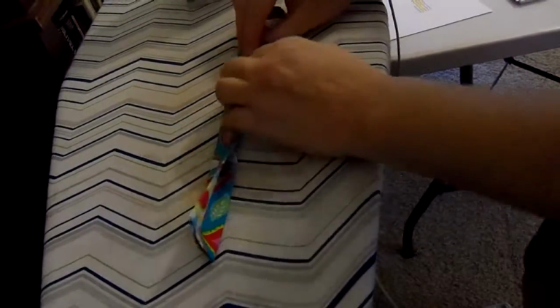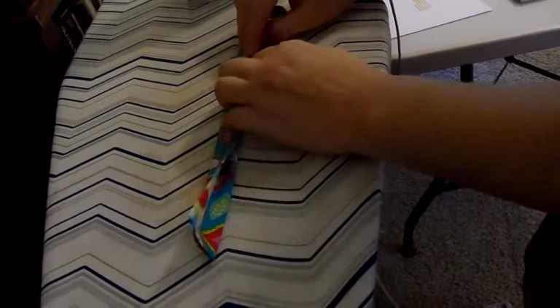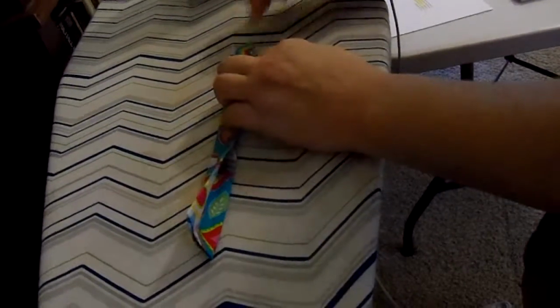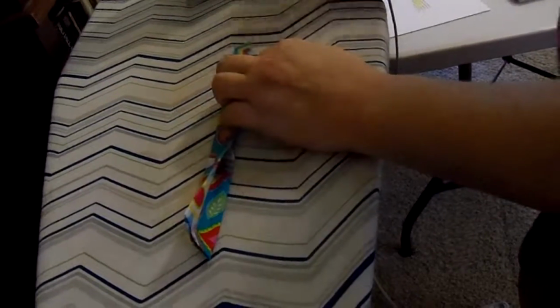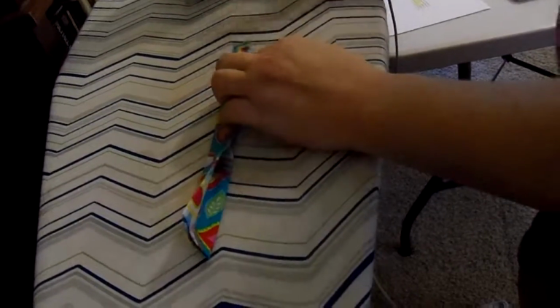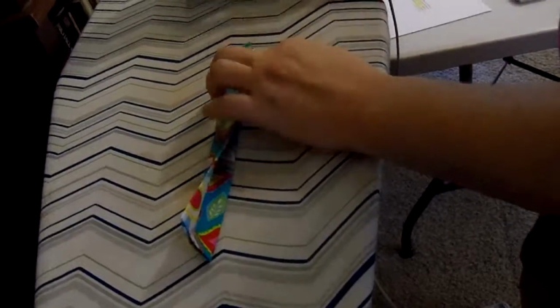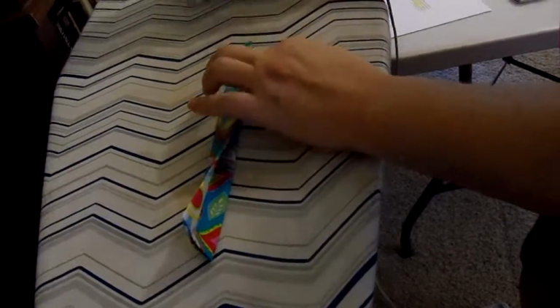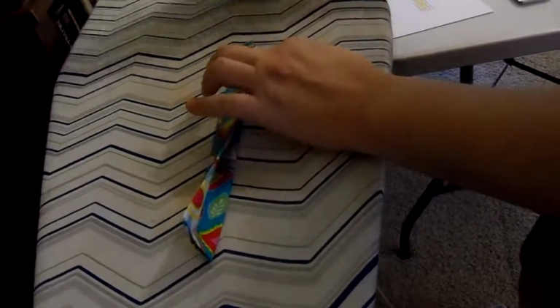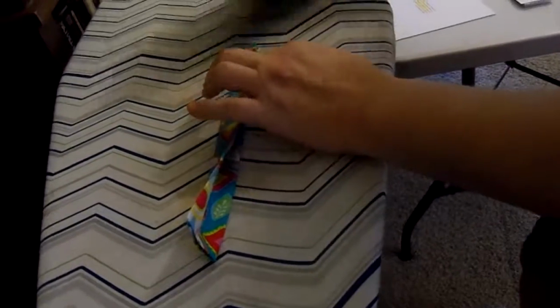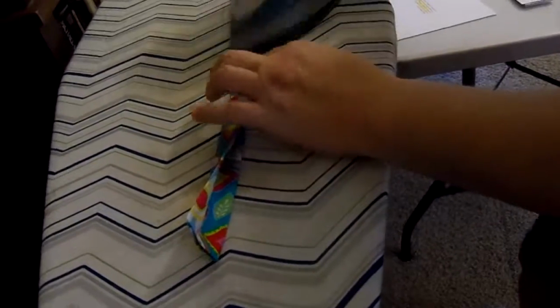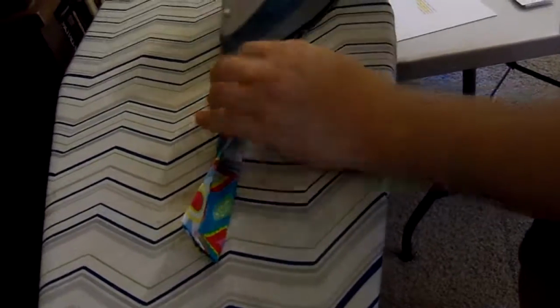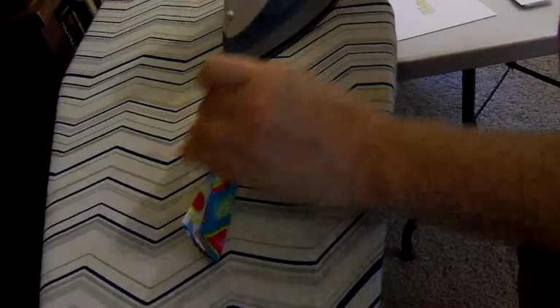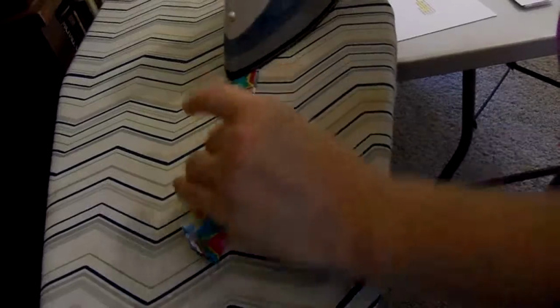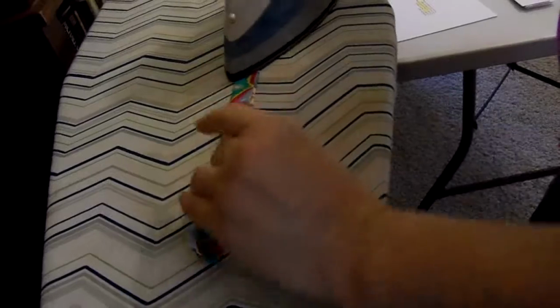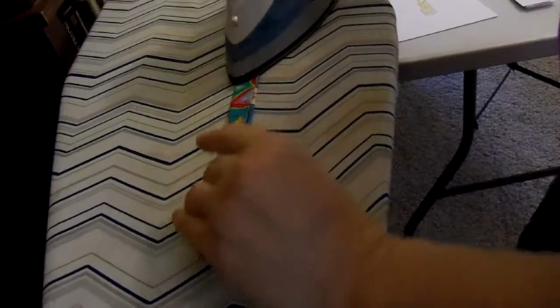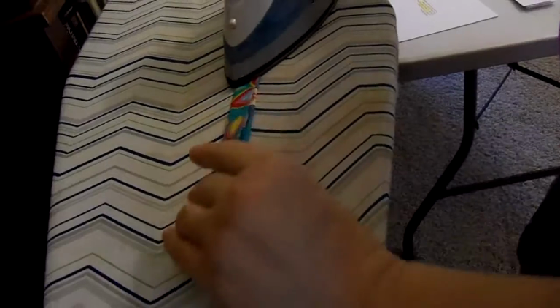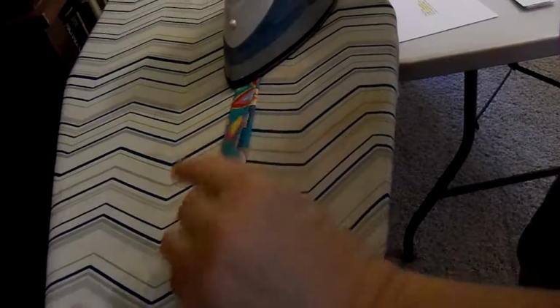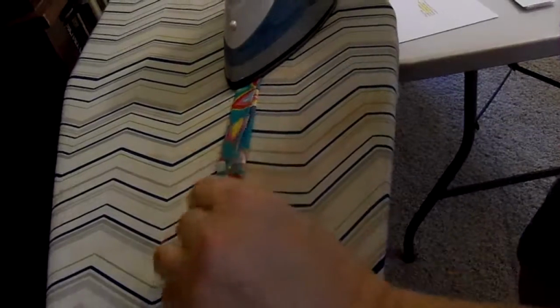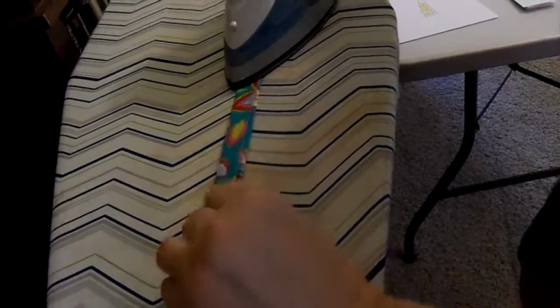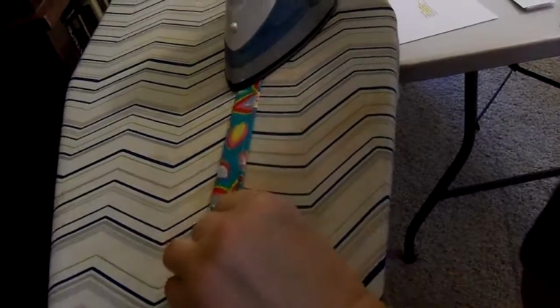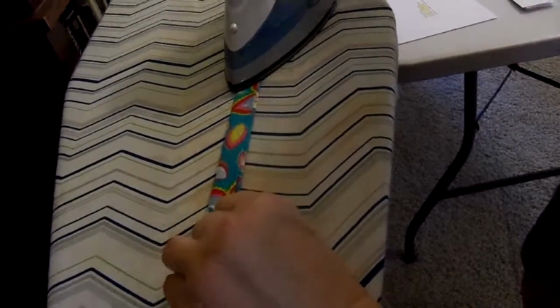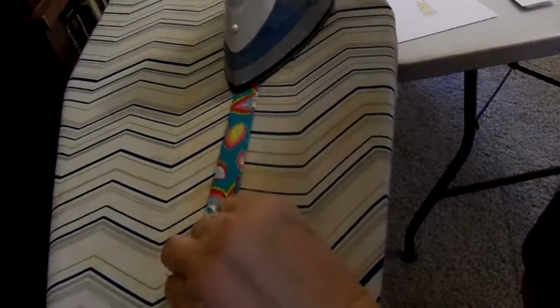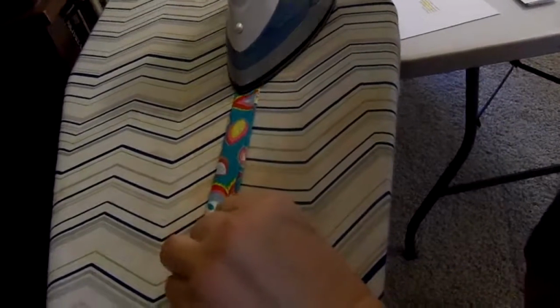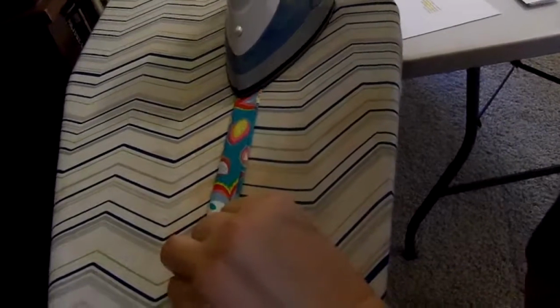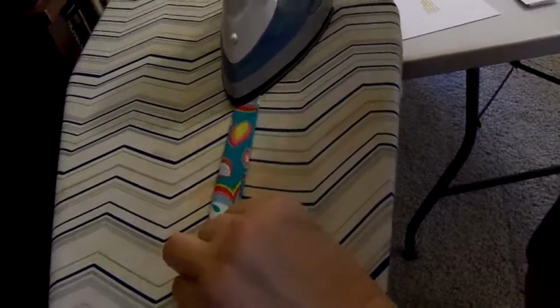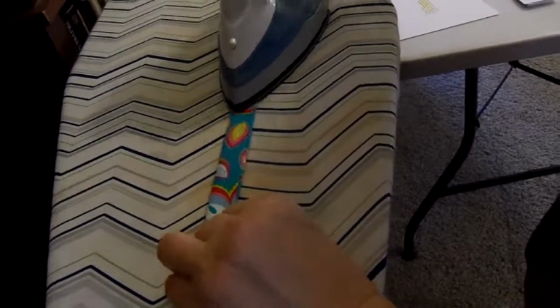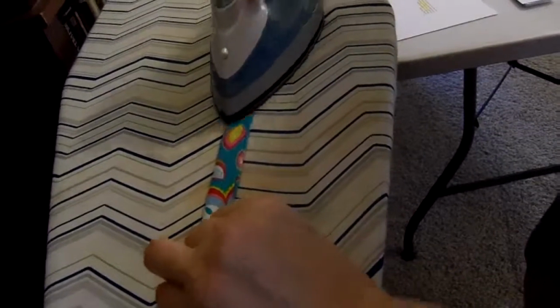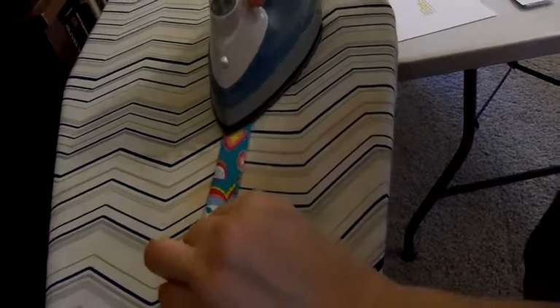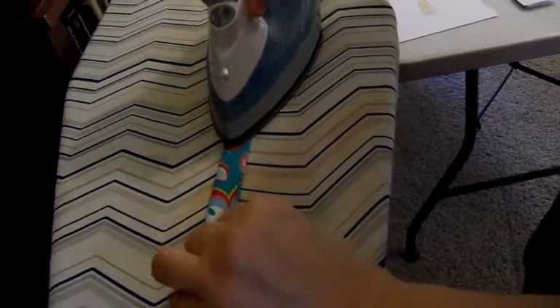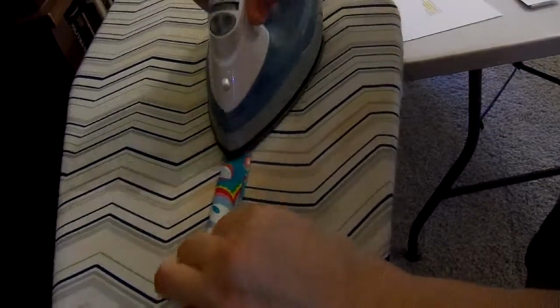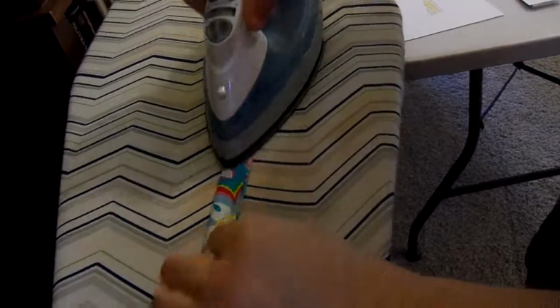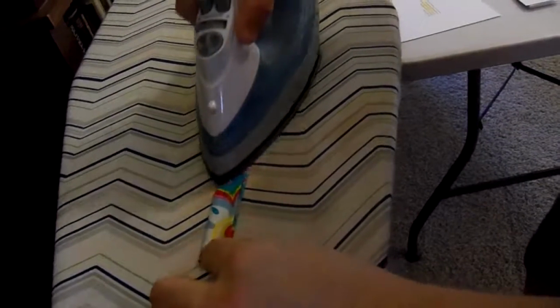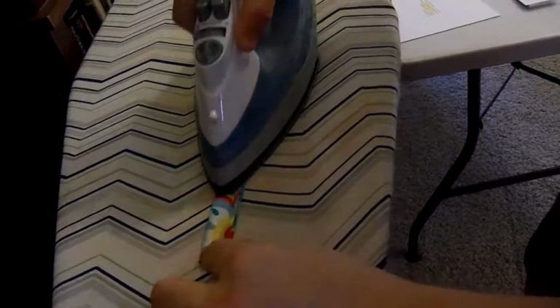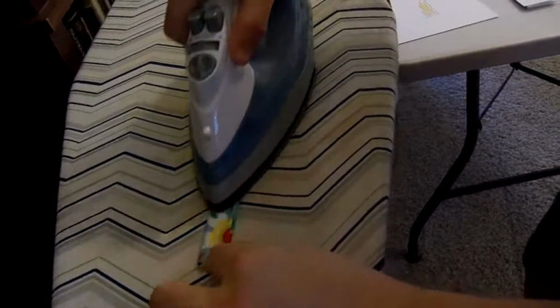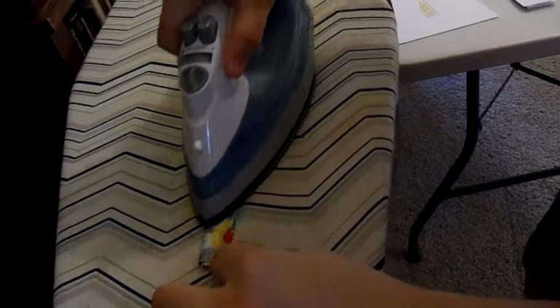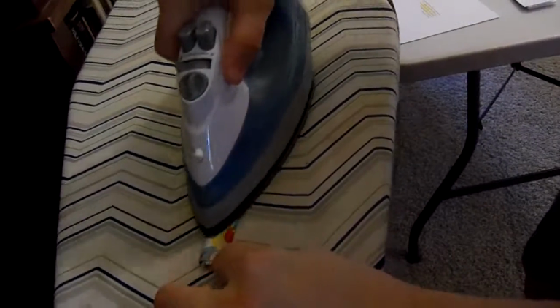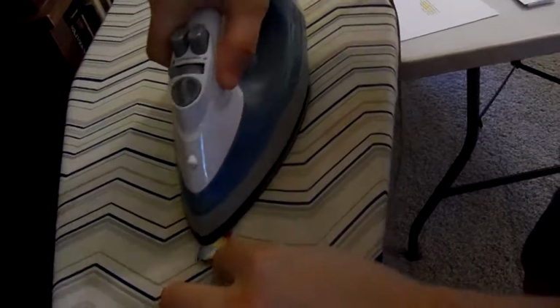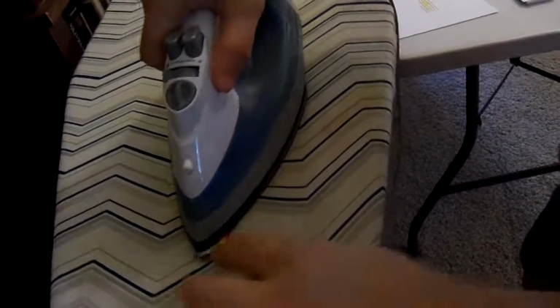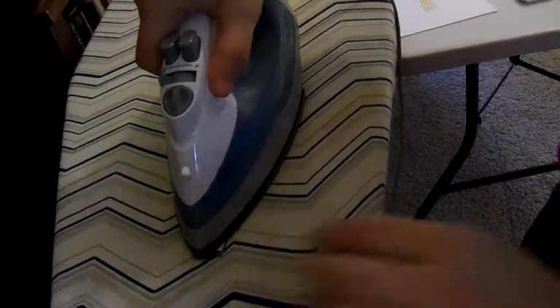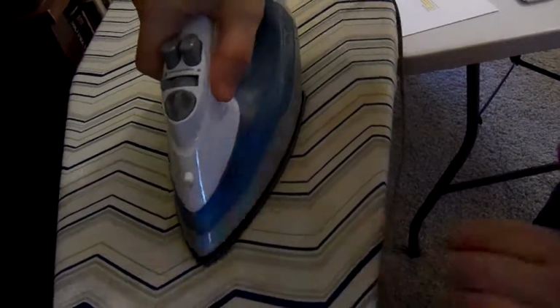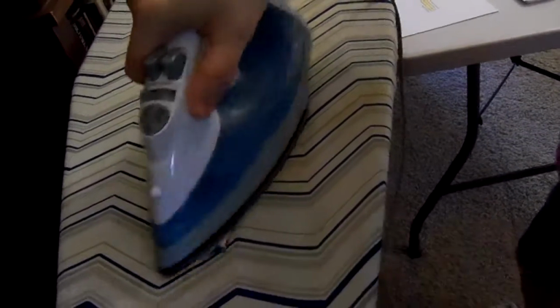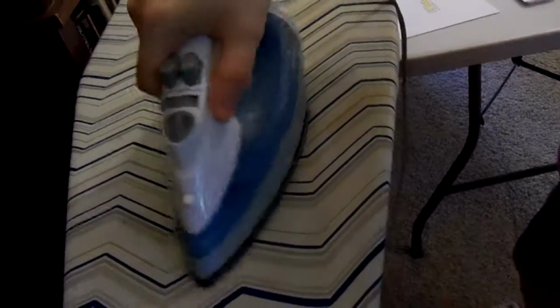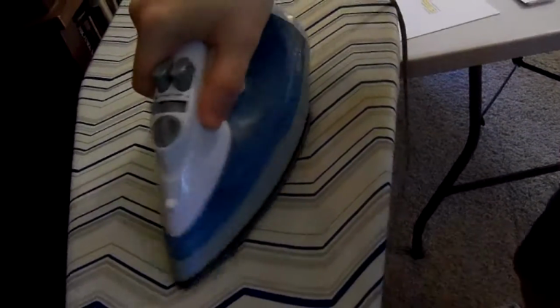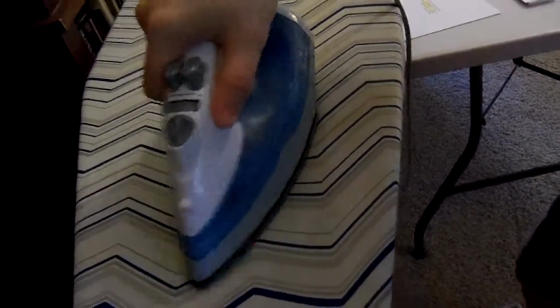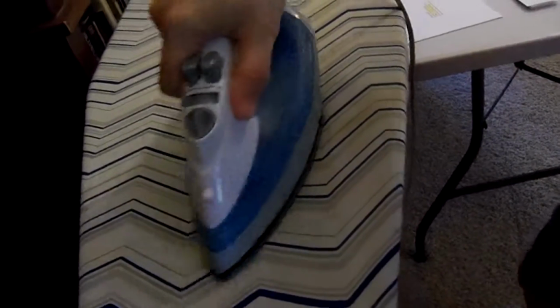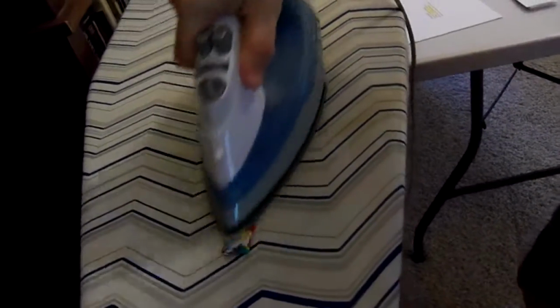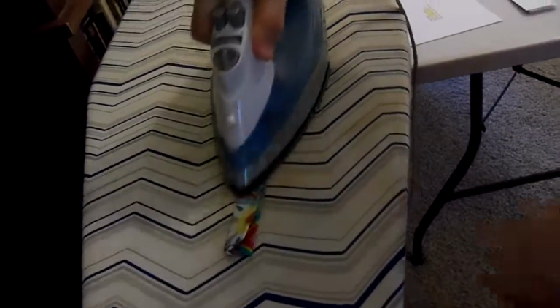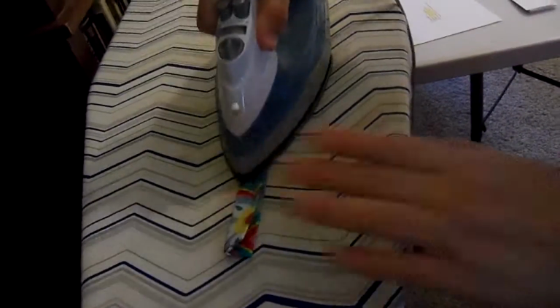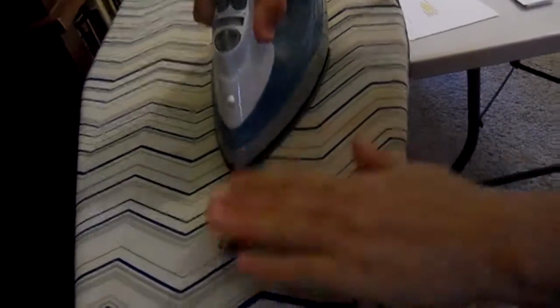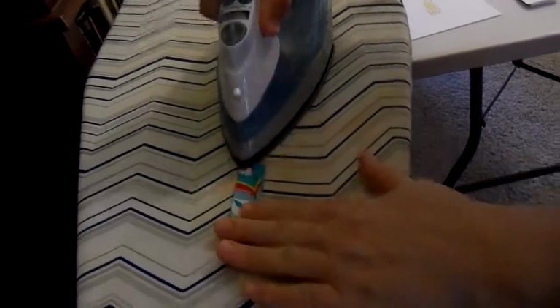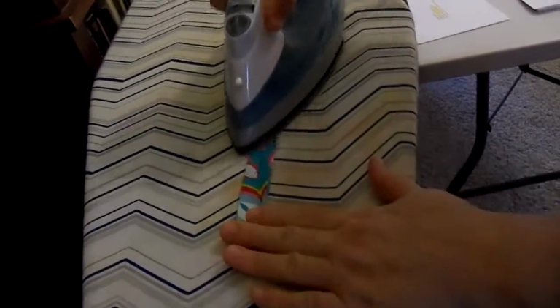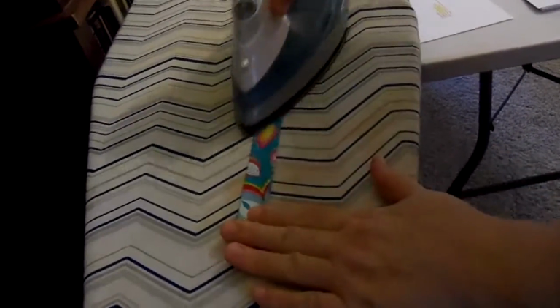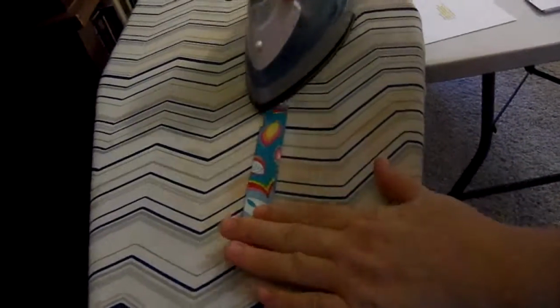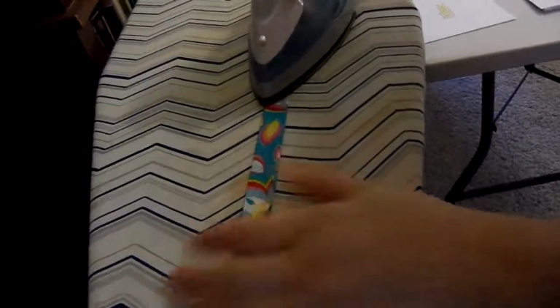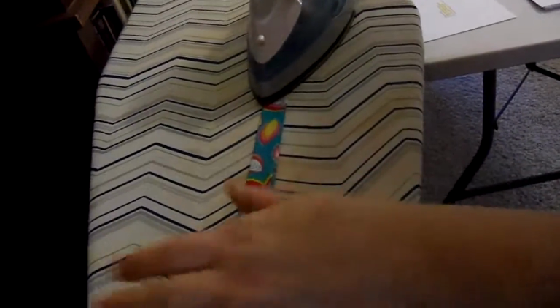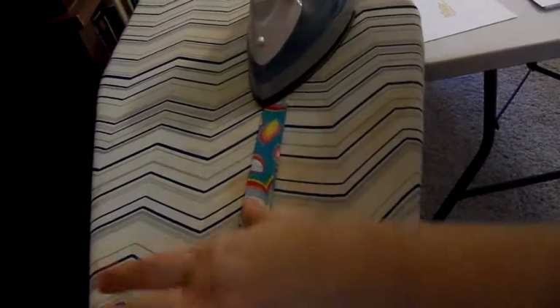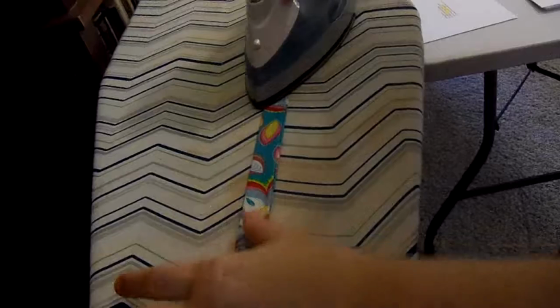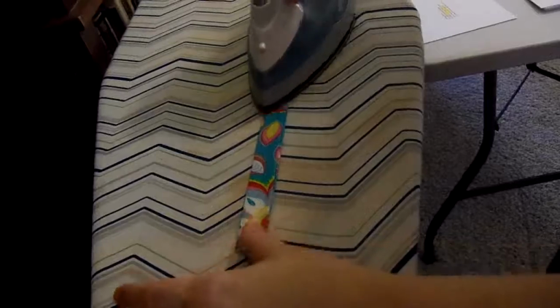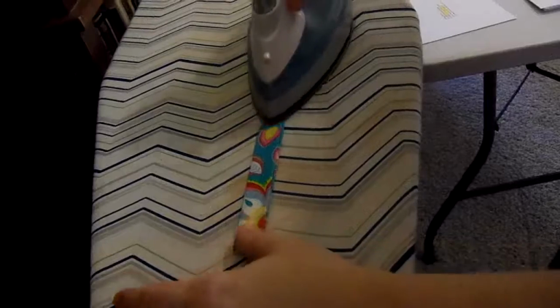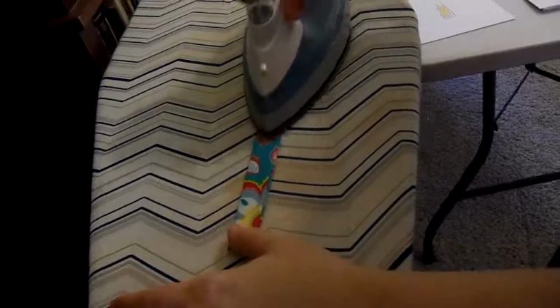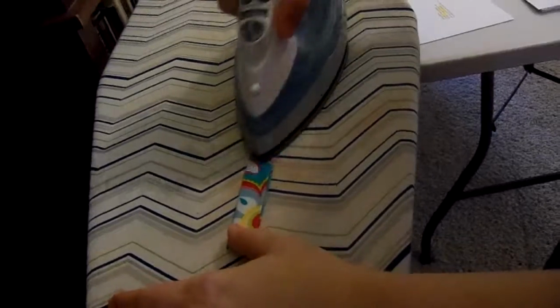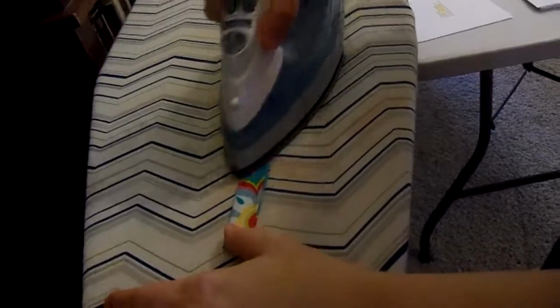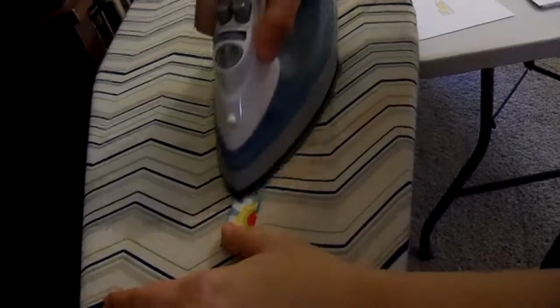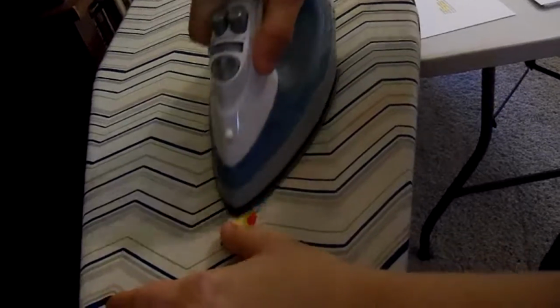Now I'm going to fold this over. That's making such a pretty little strap! If you want it wider than this, just cut it wider — different patterns tell you different things.